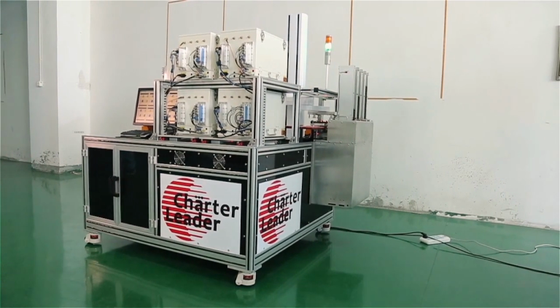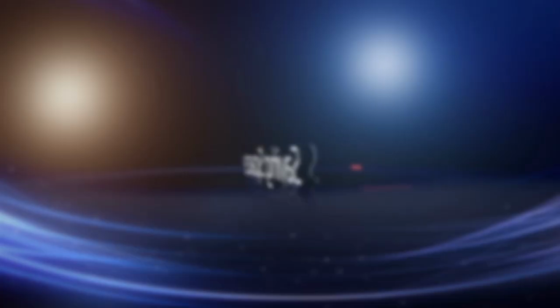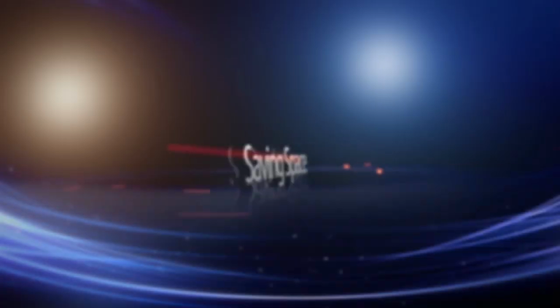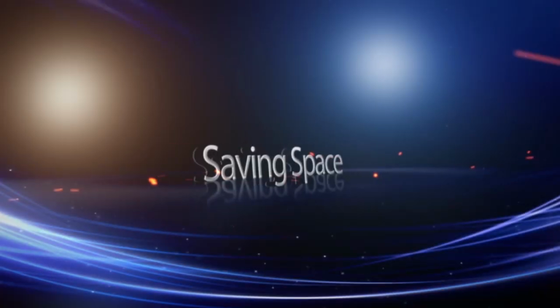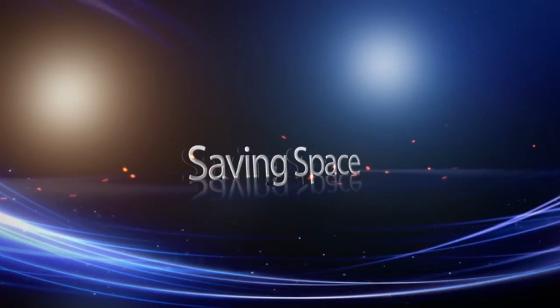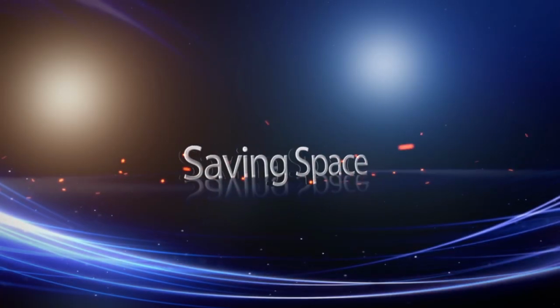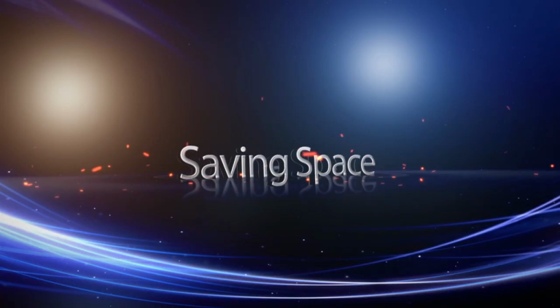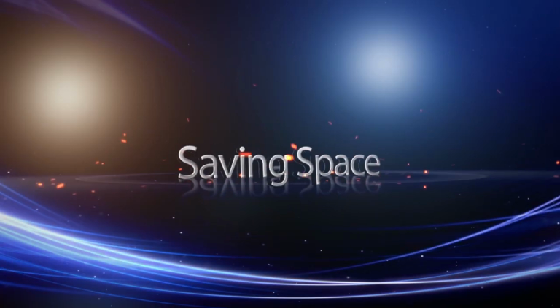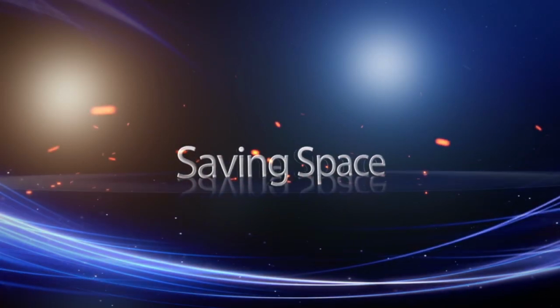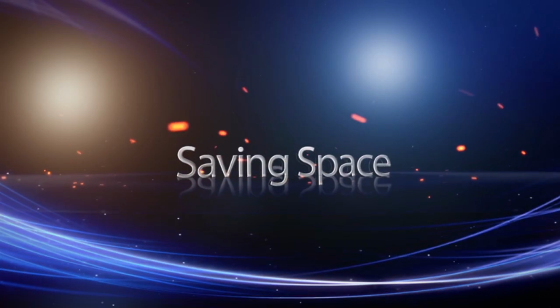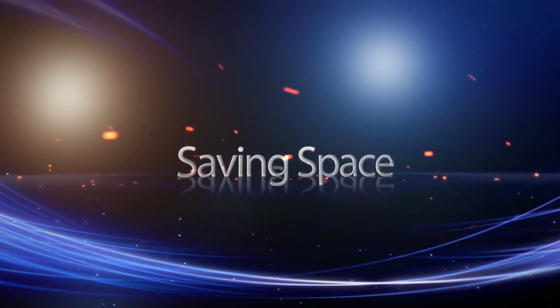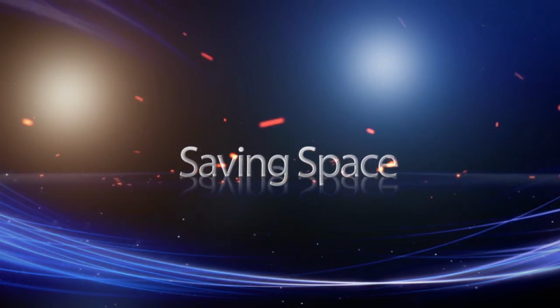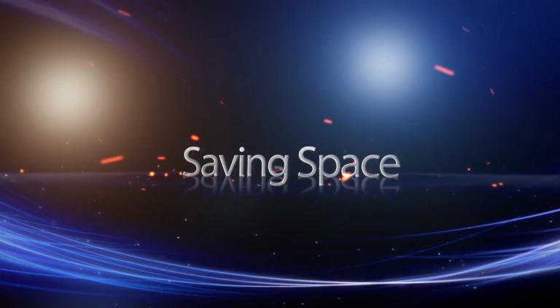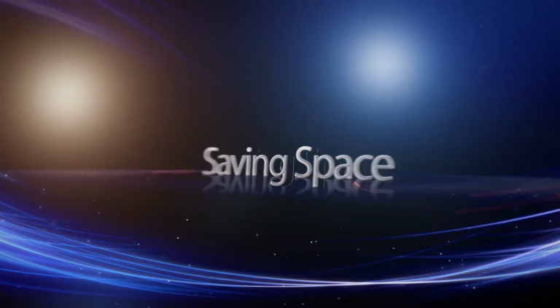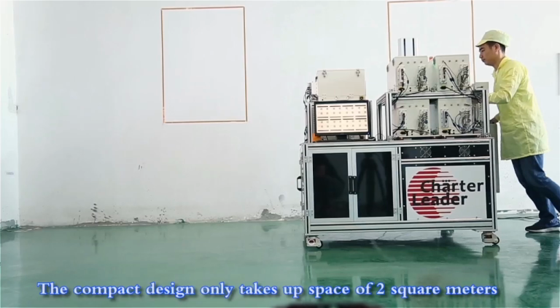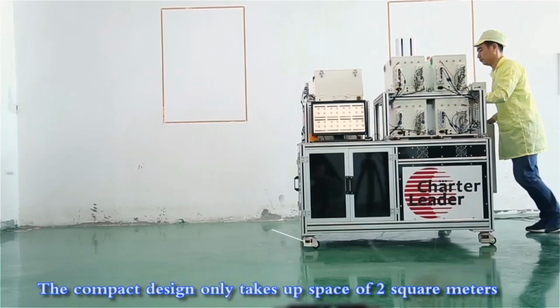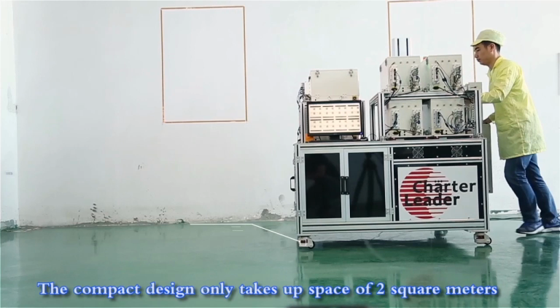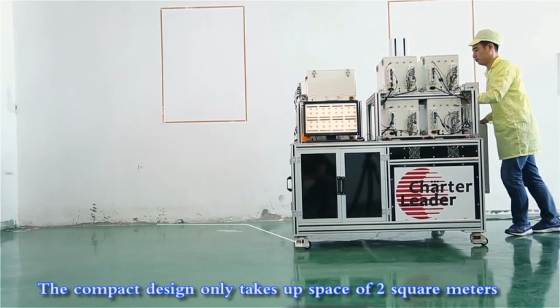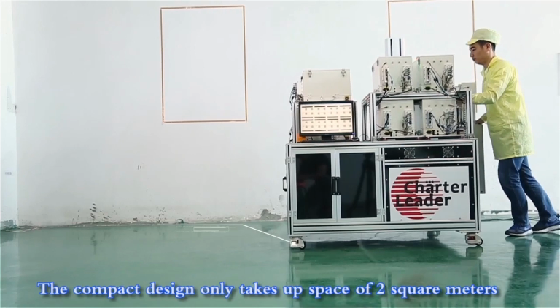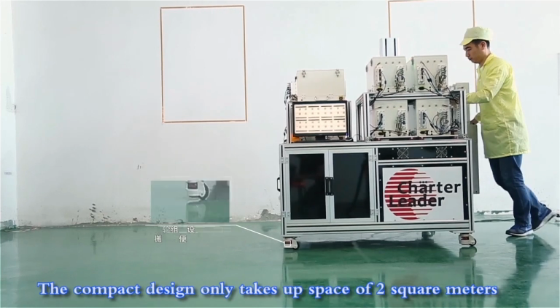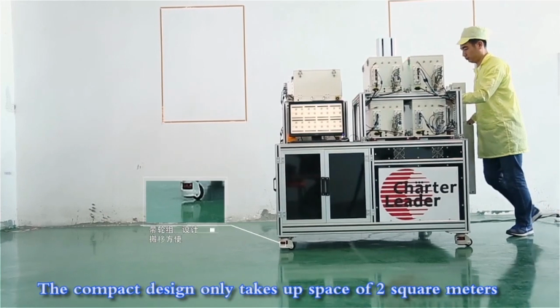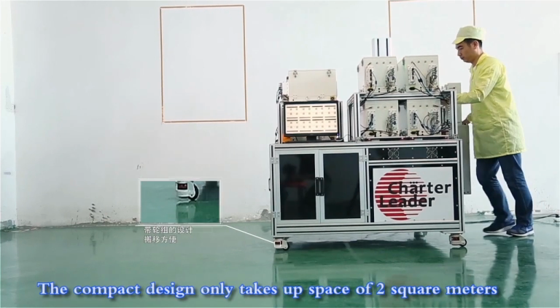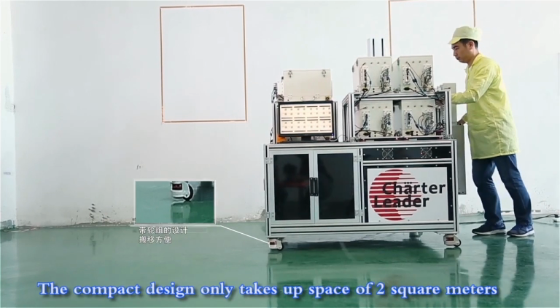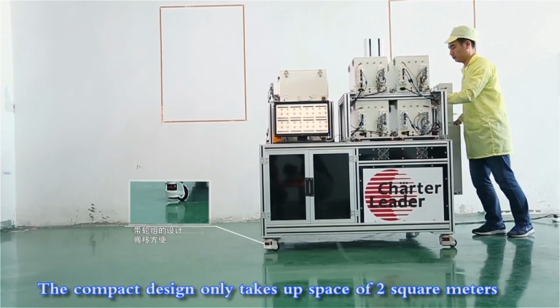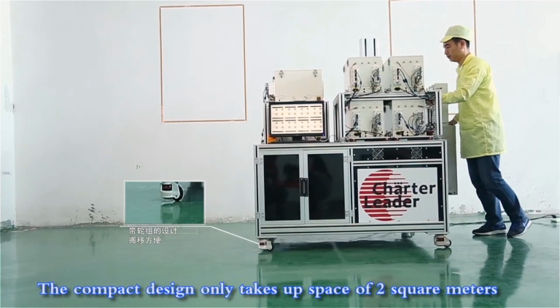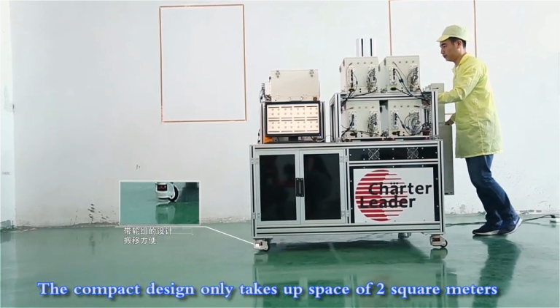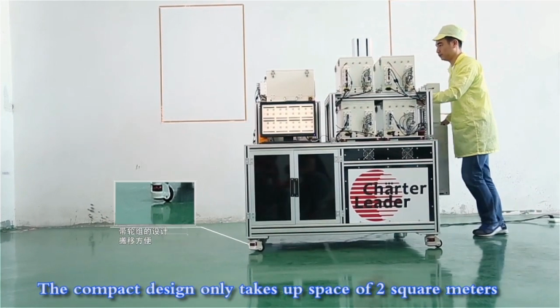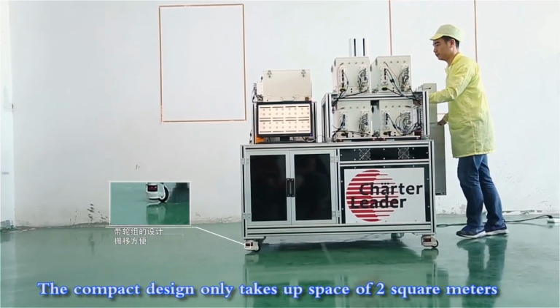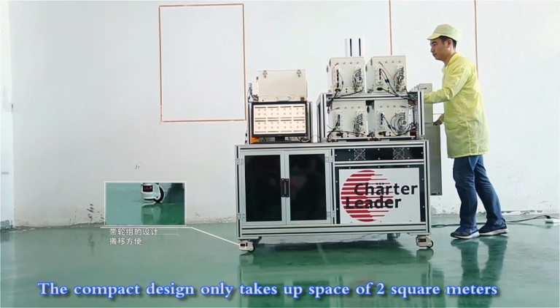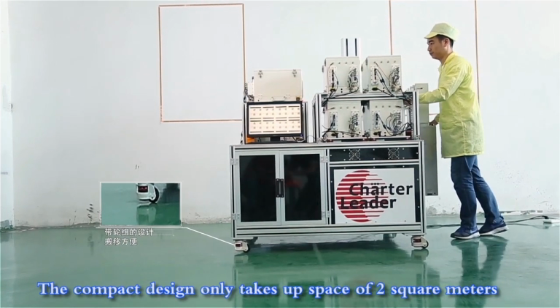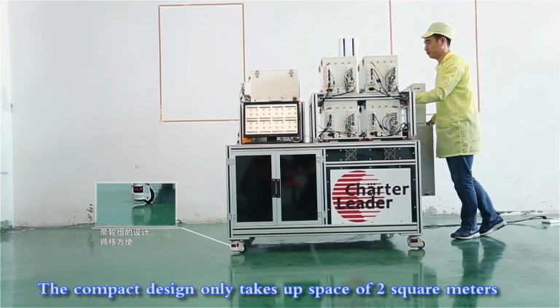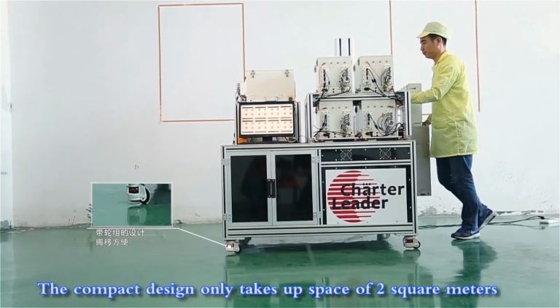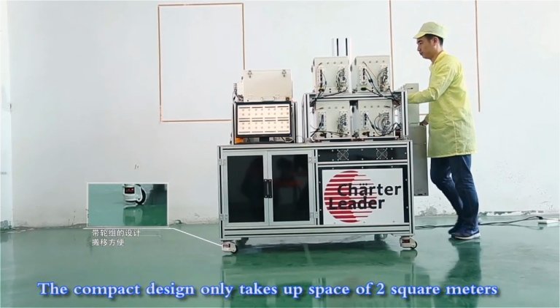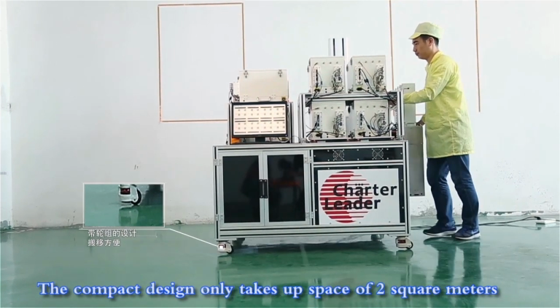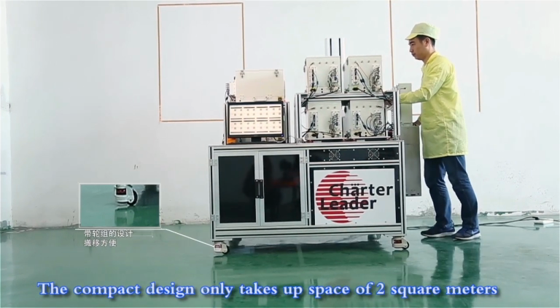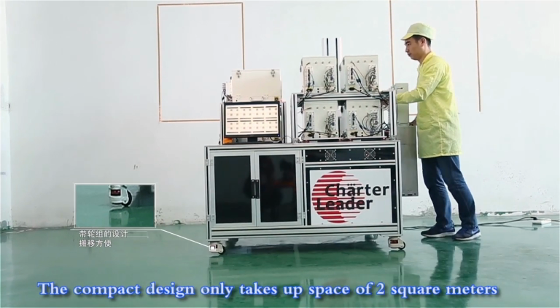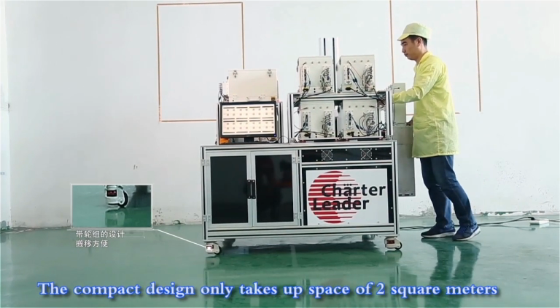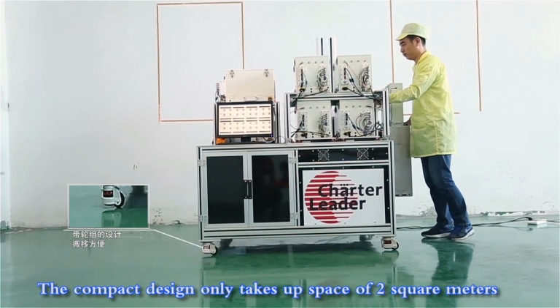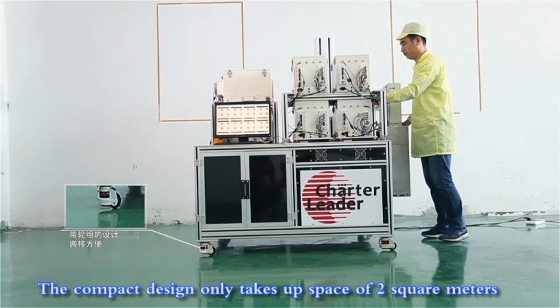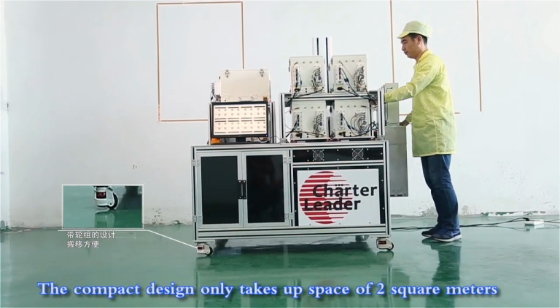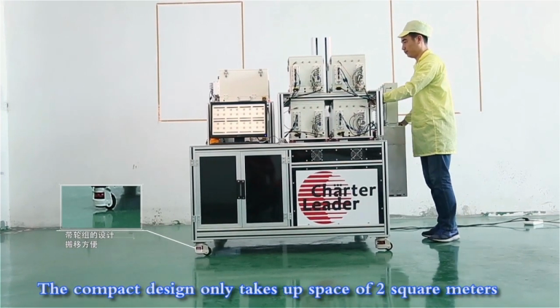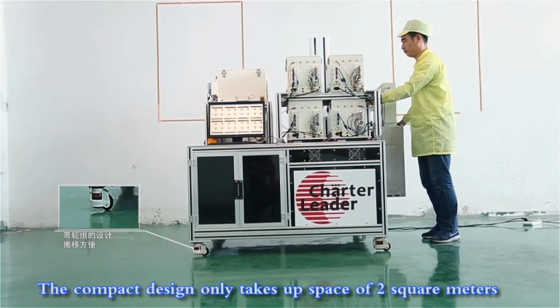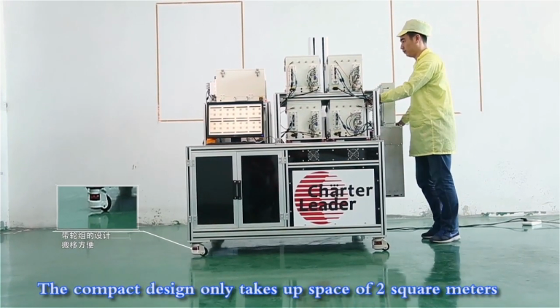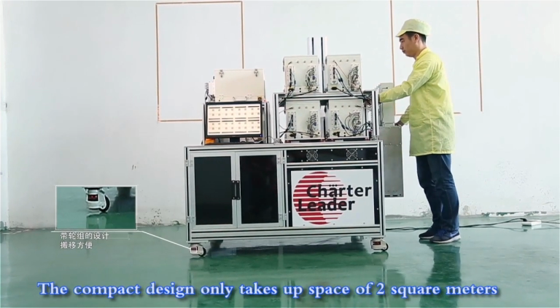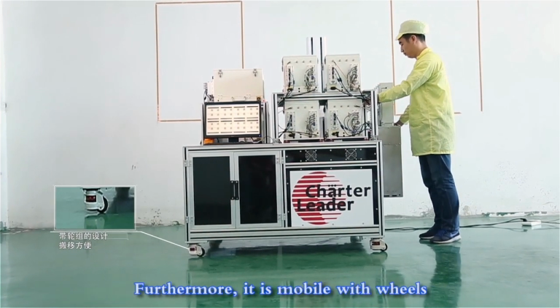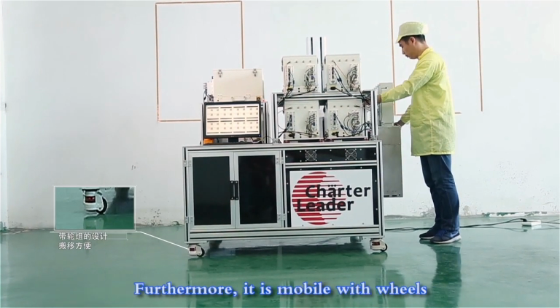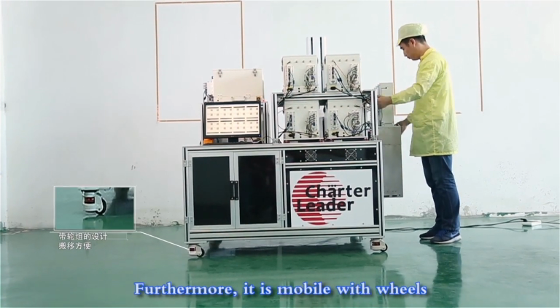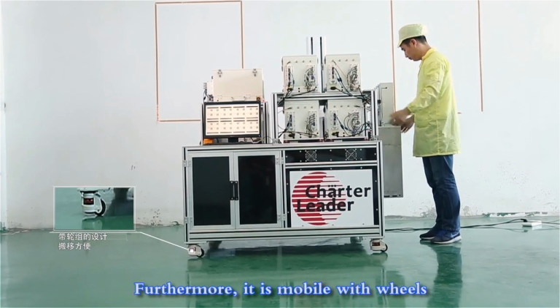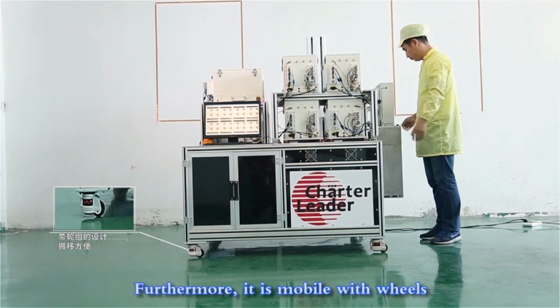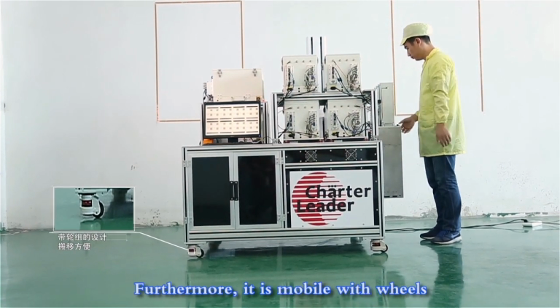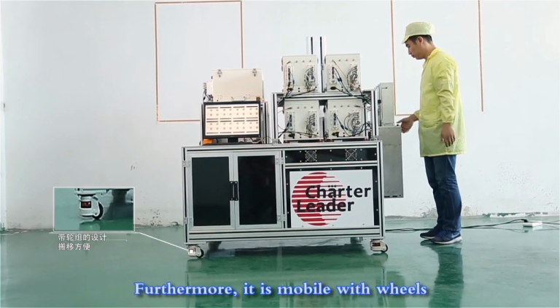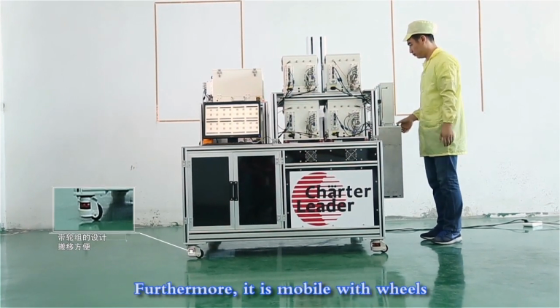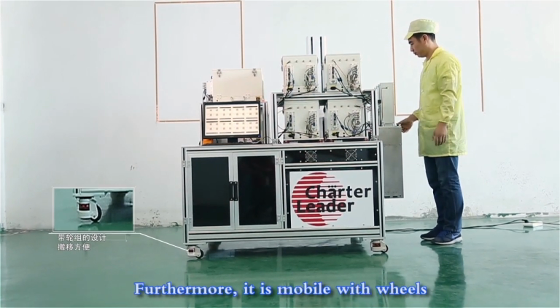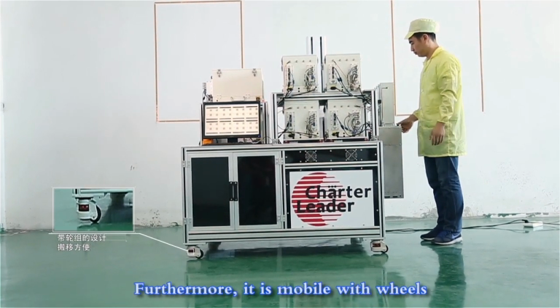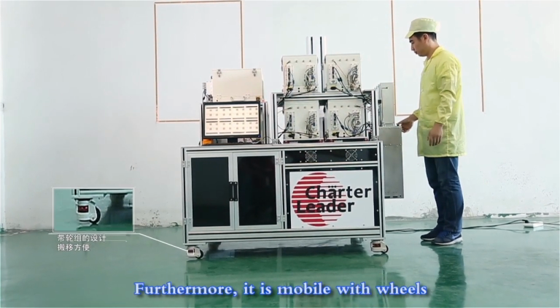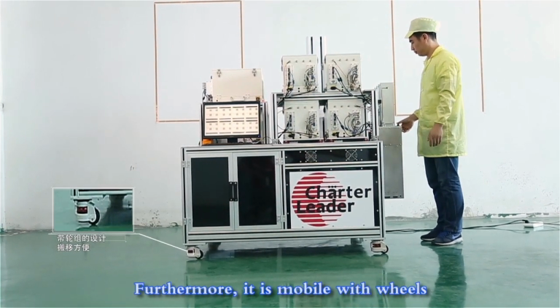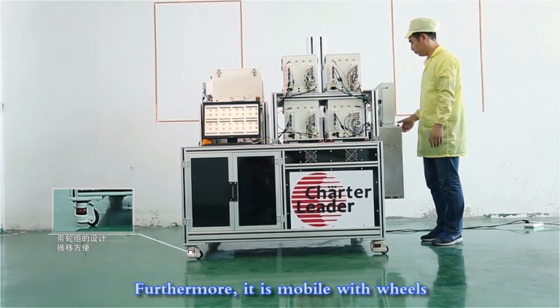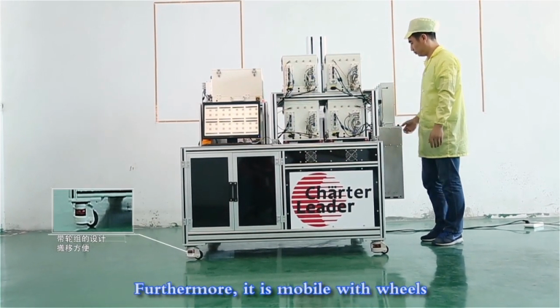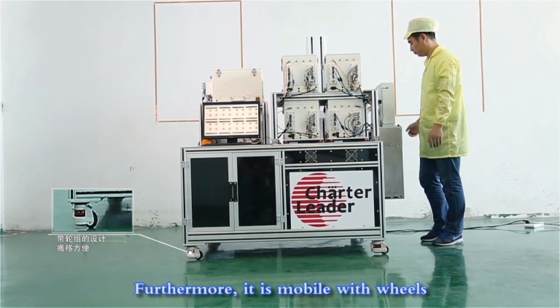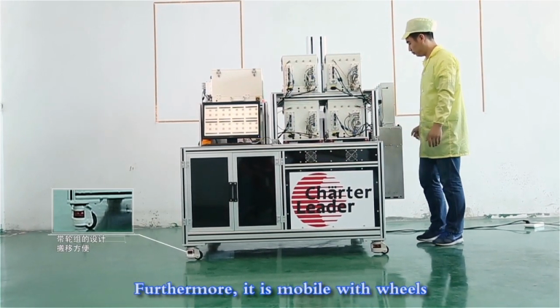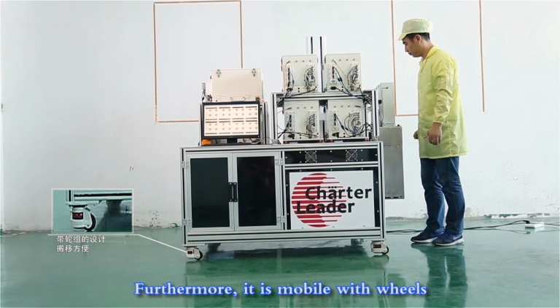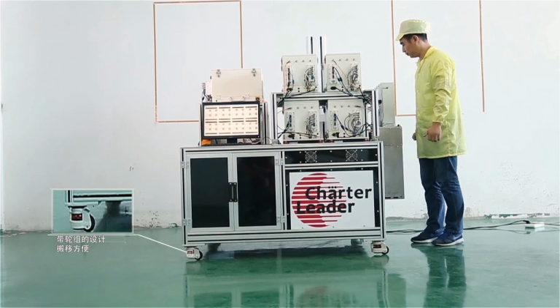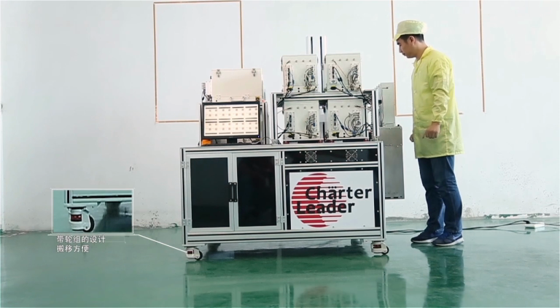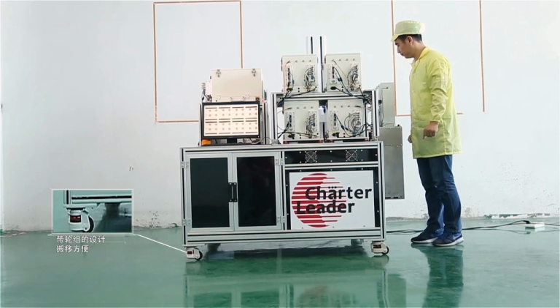Saving space. The compact design only takes up 2 square meters. Furthermore, it is mobile with wheels.